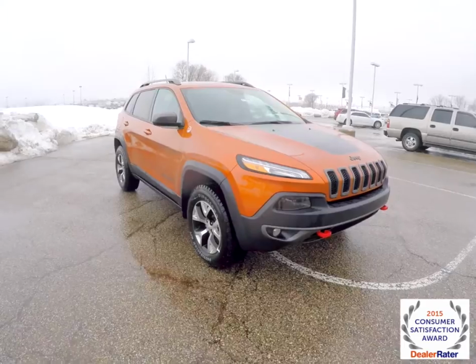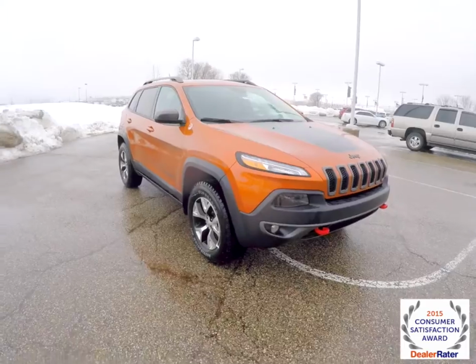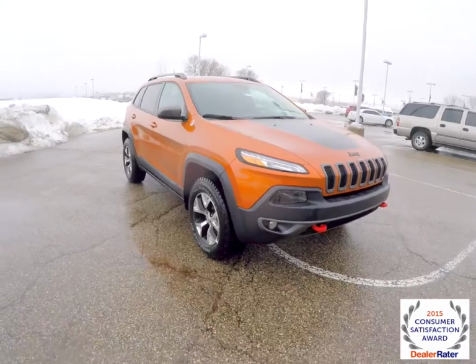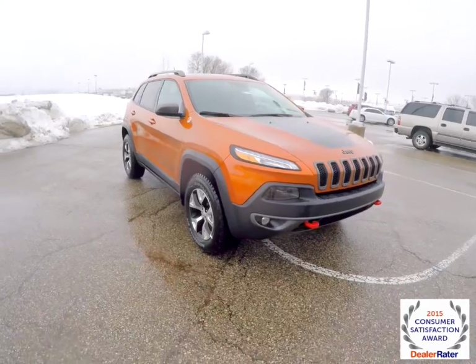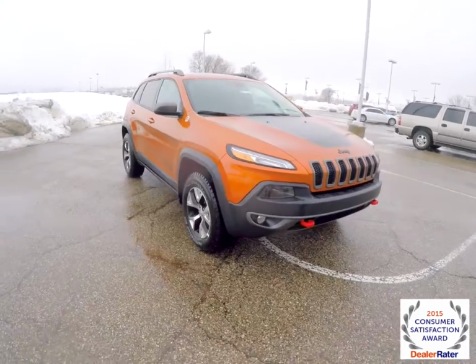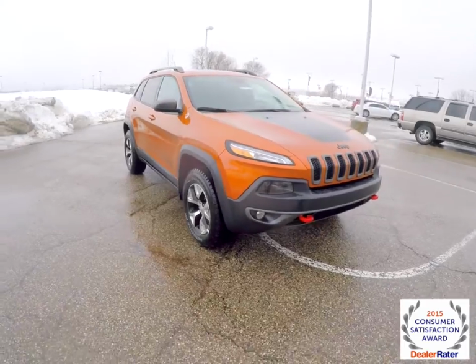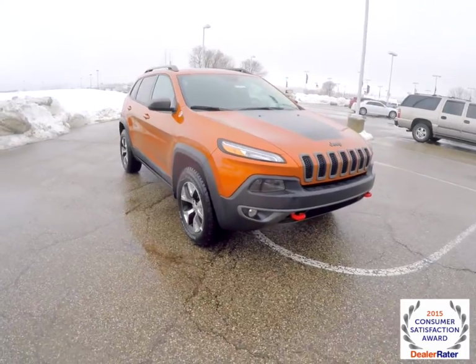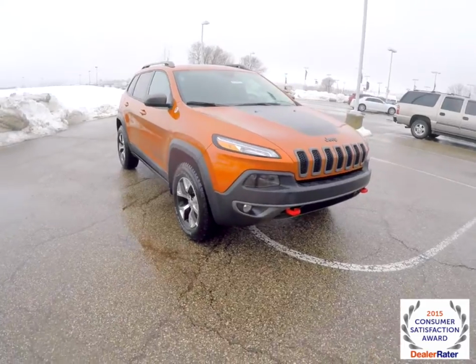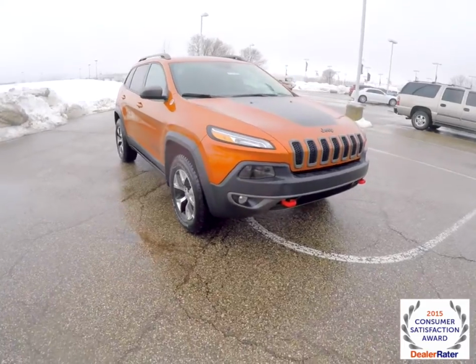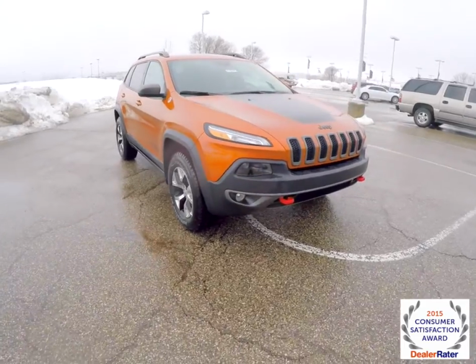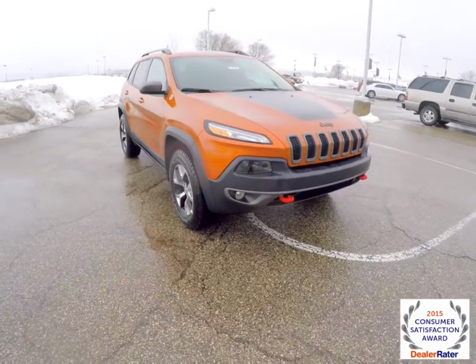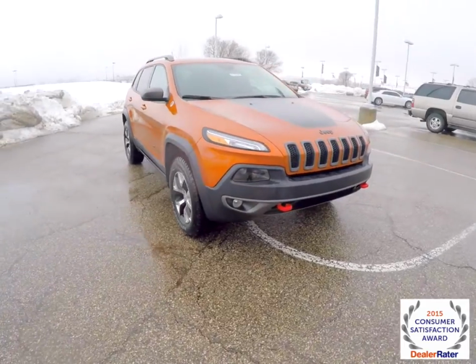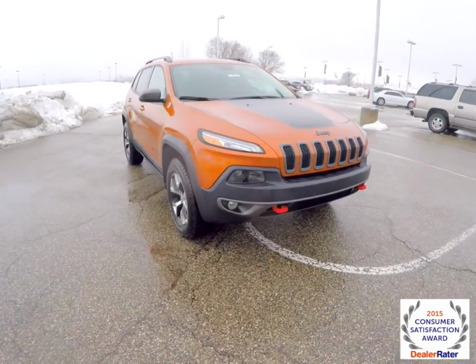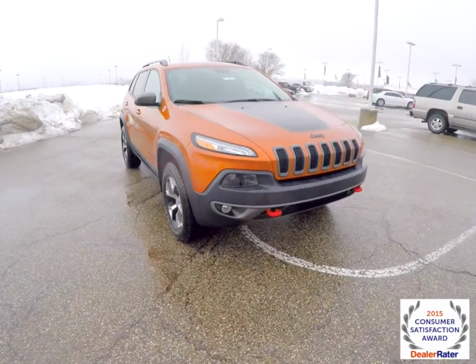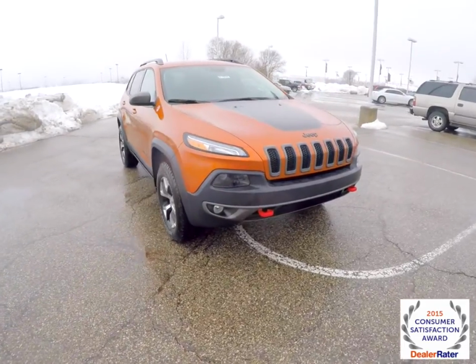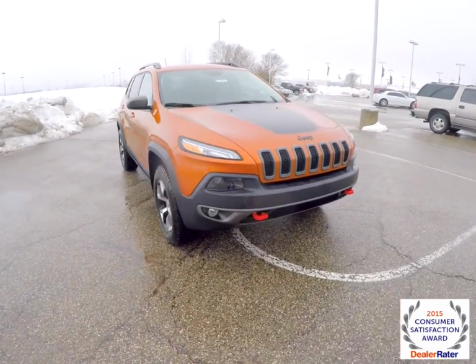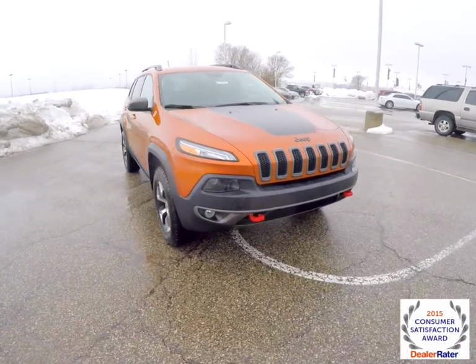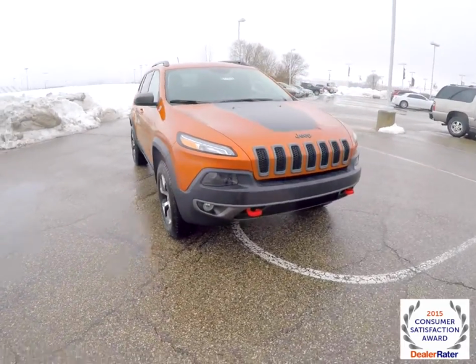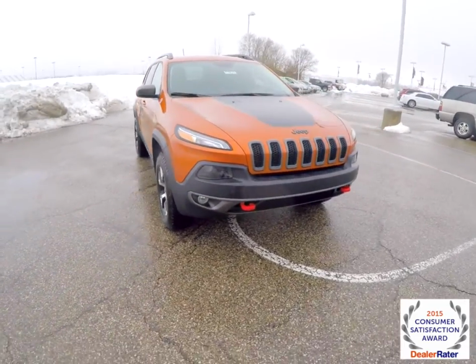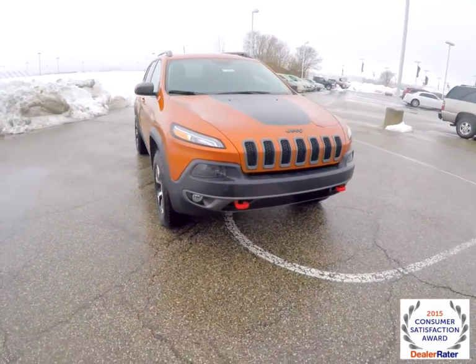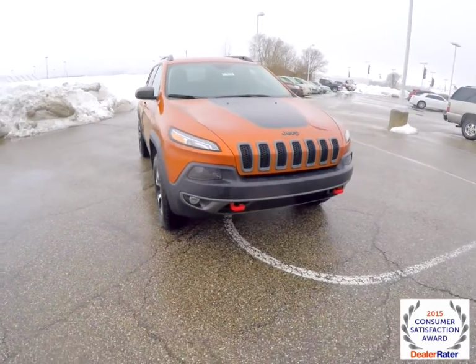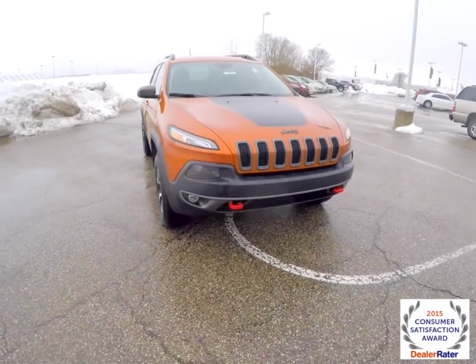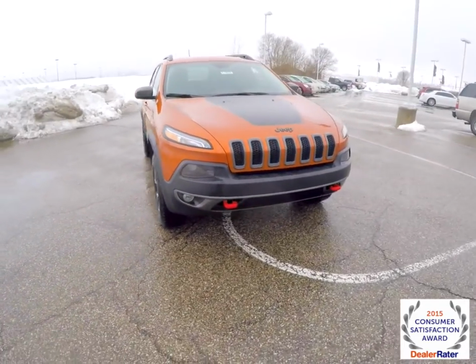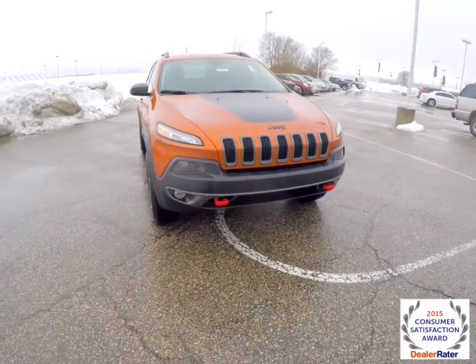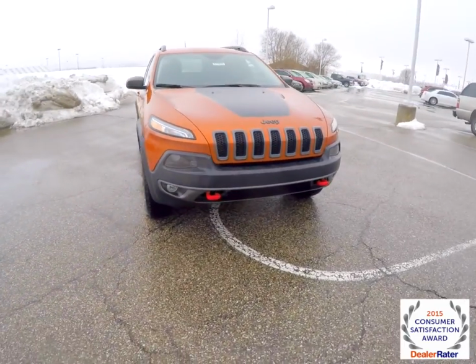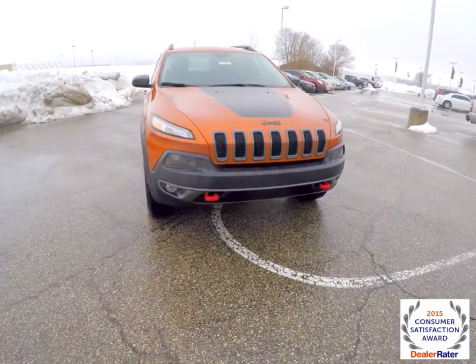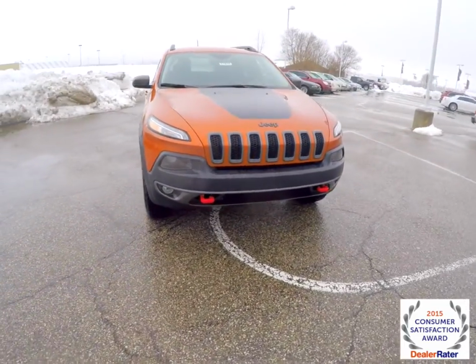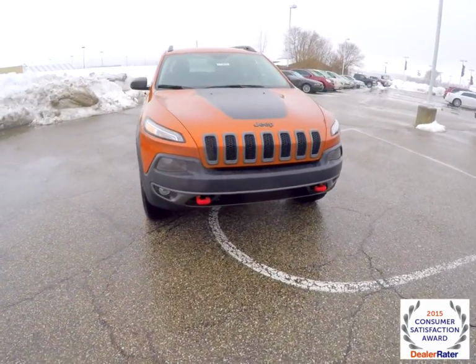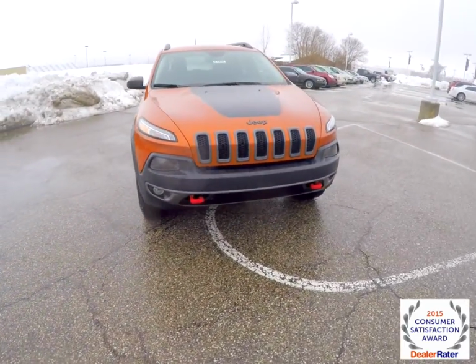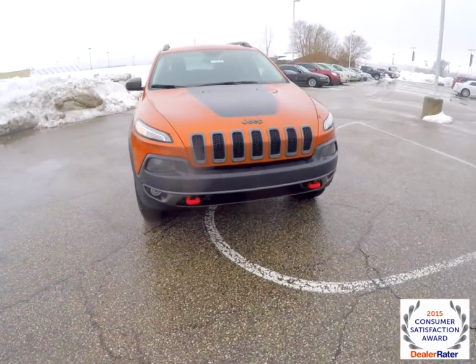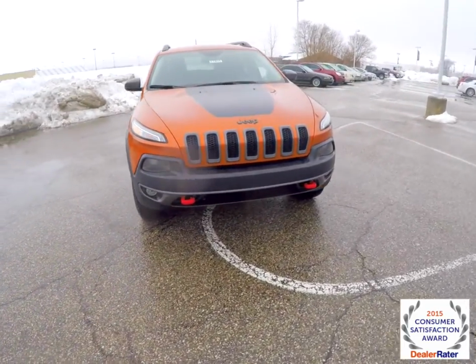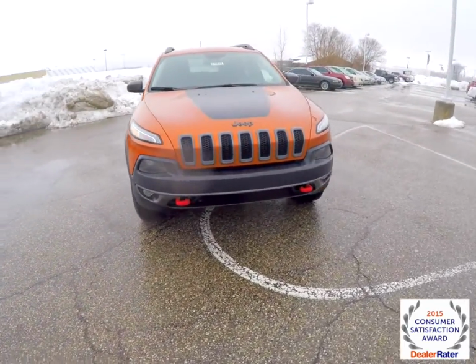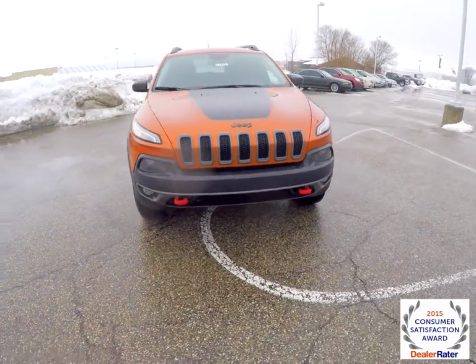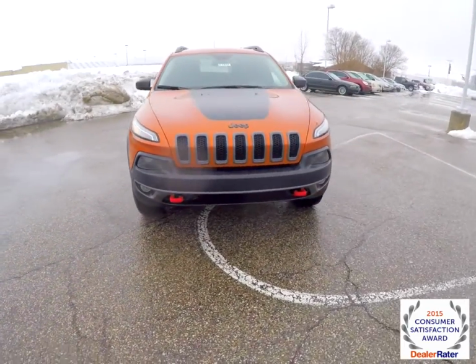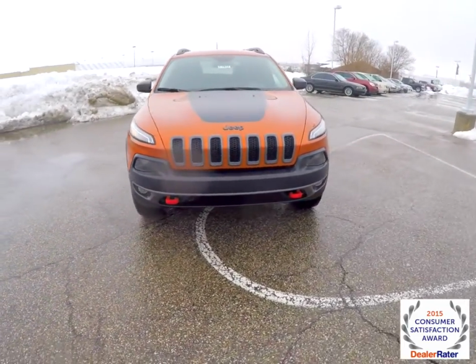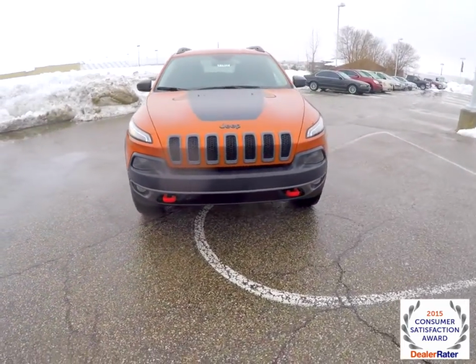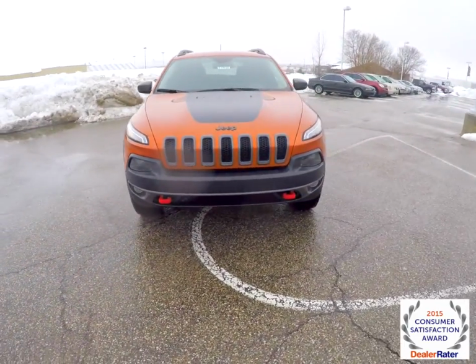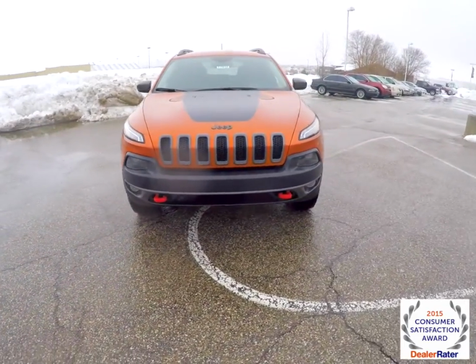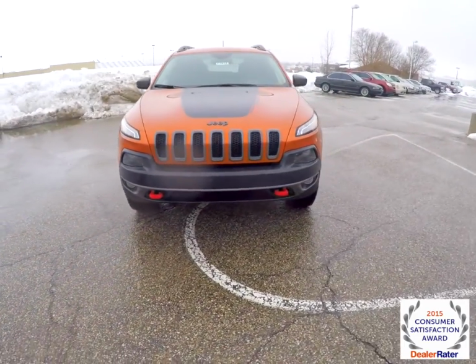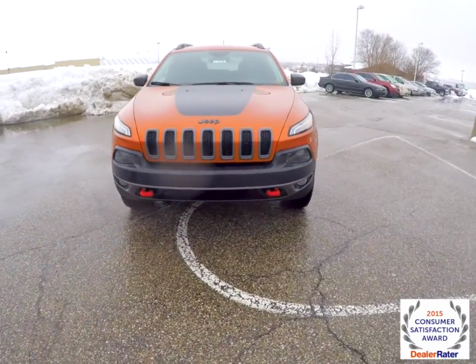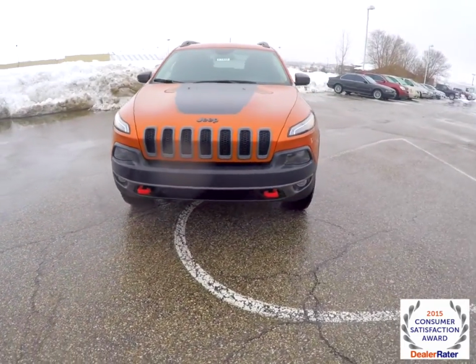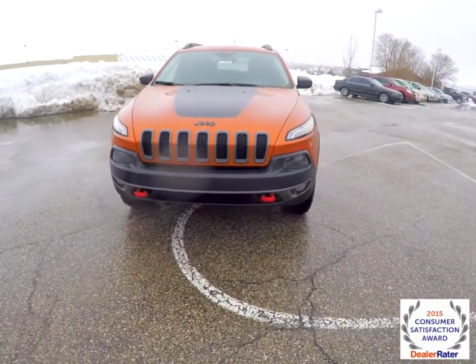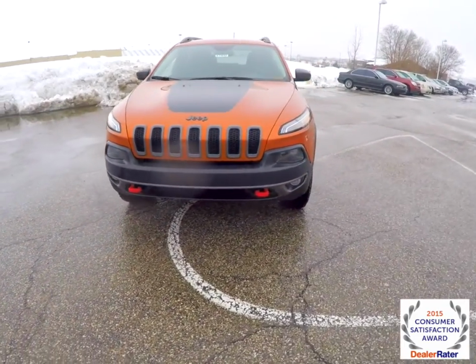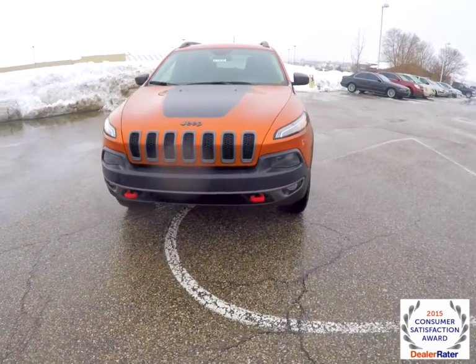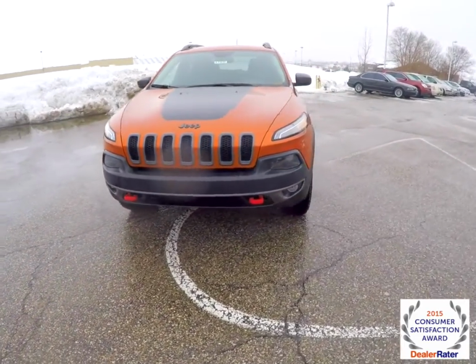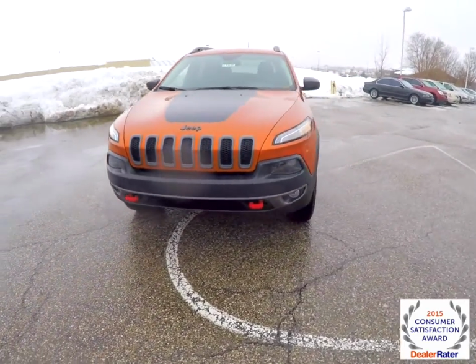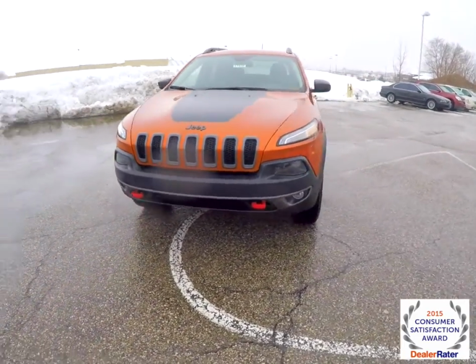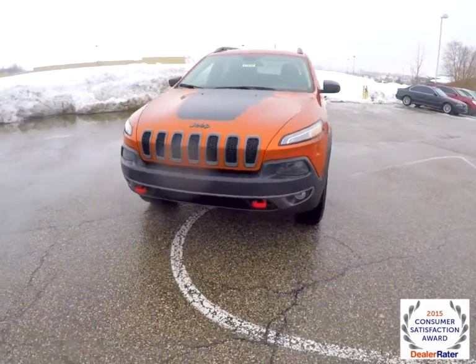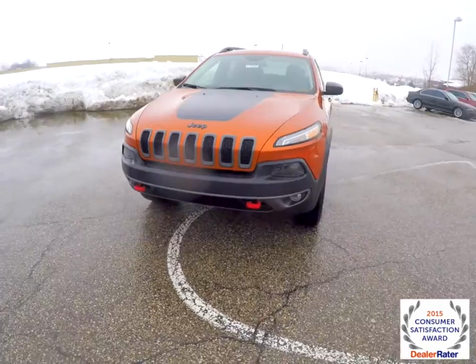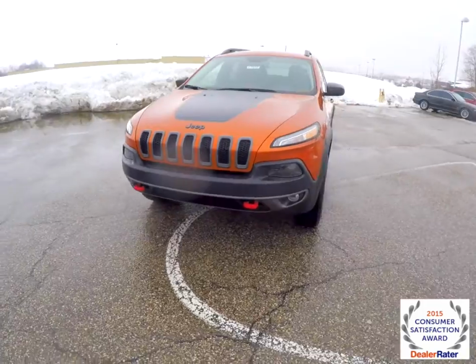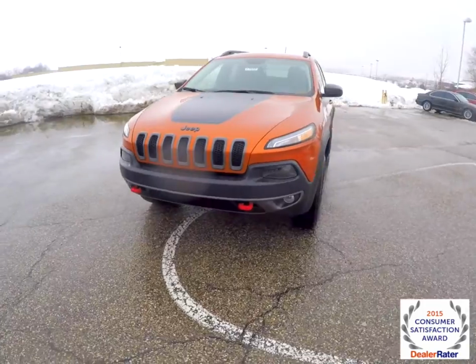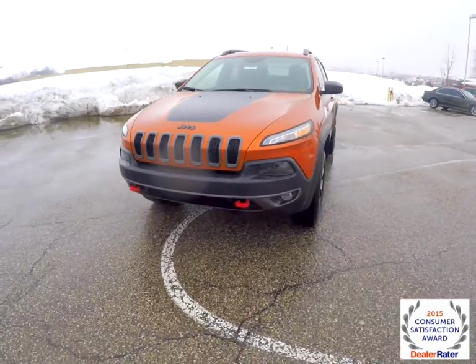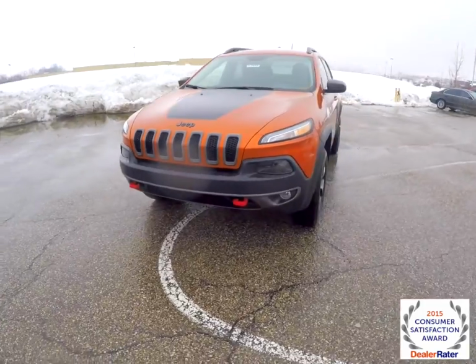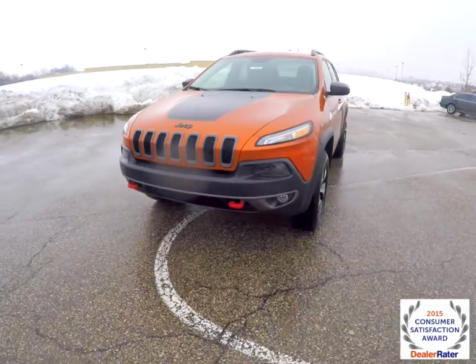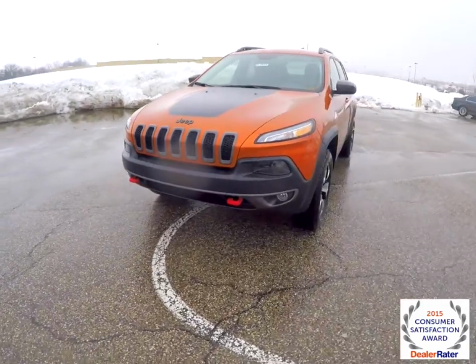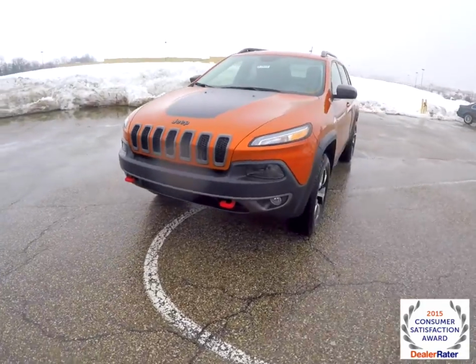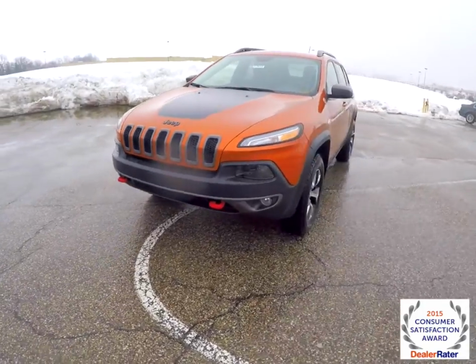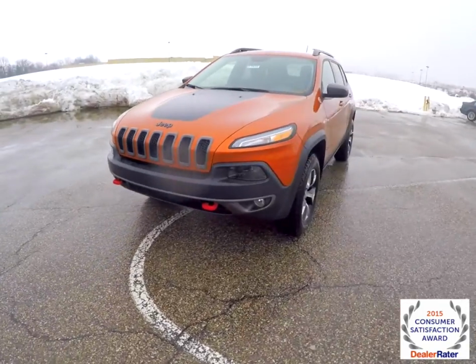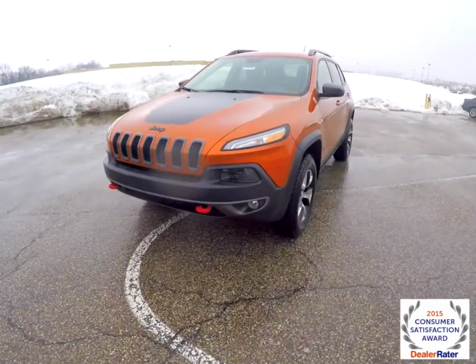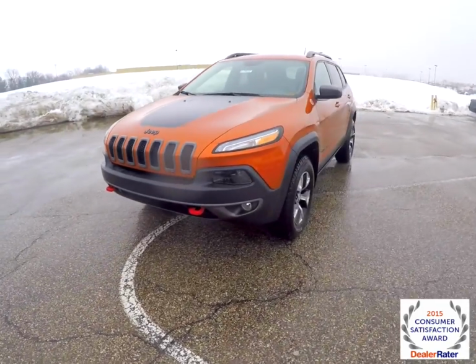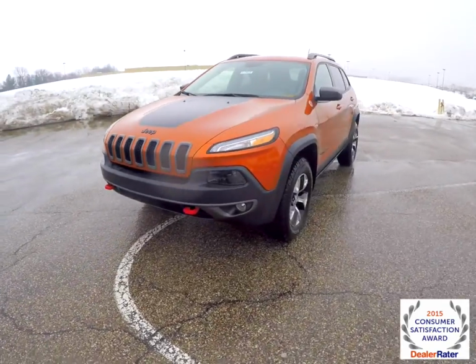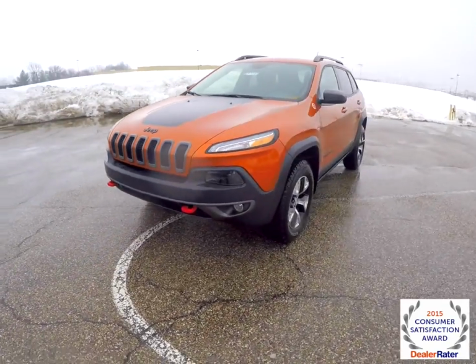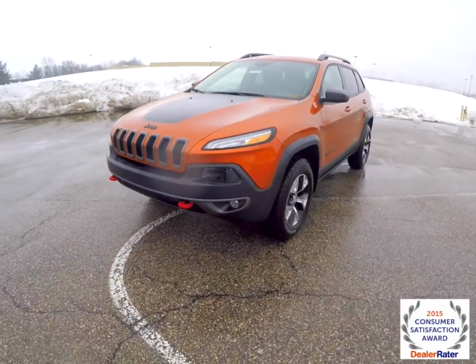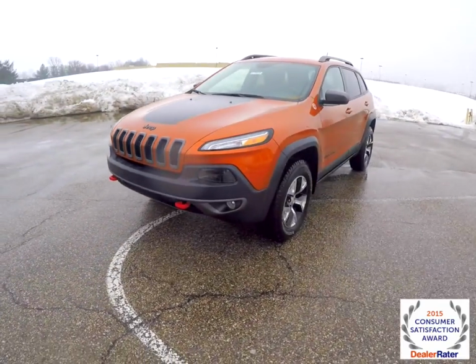Hello everyone. Today we're going to take a quick walk around look at this 2015 Jeep Cherokee Trailhawk.